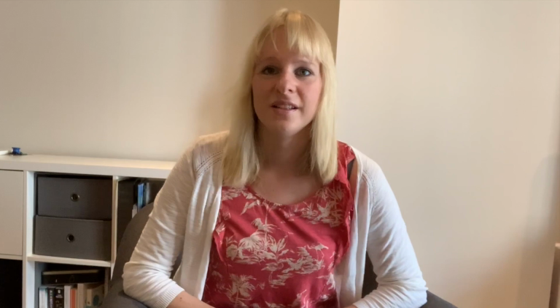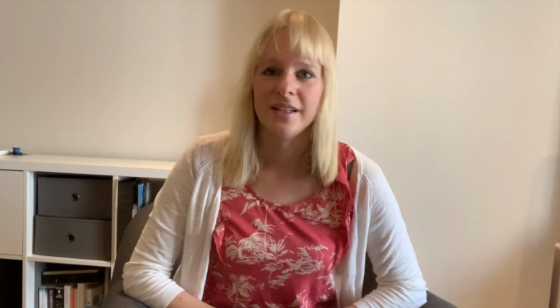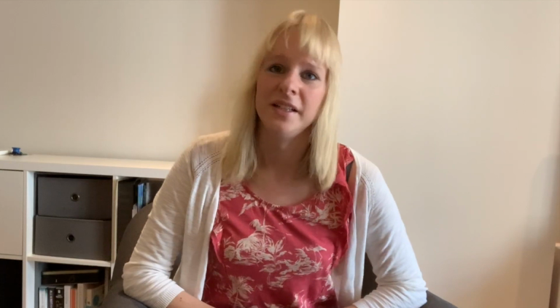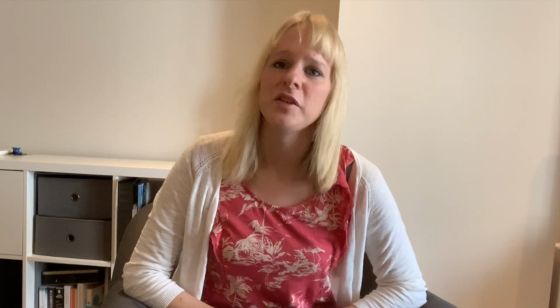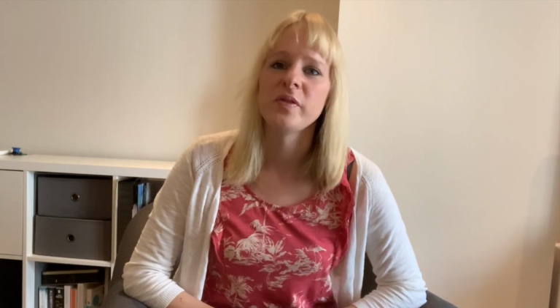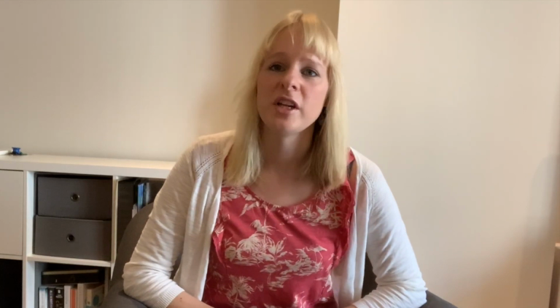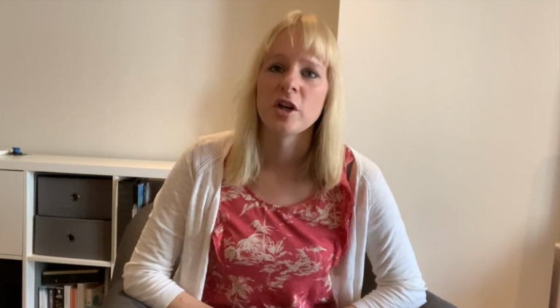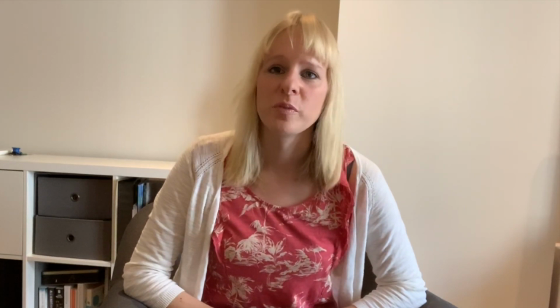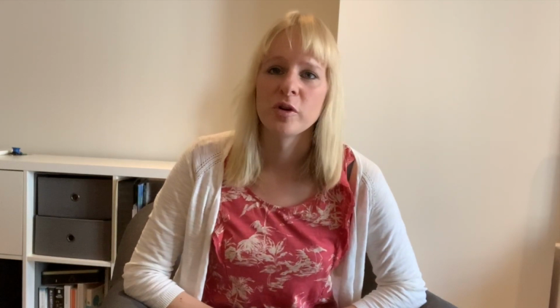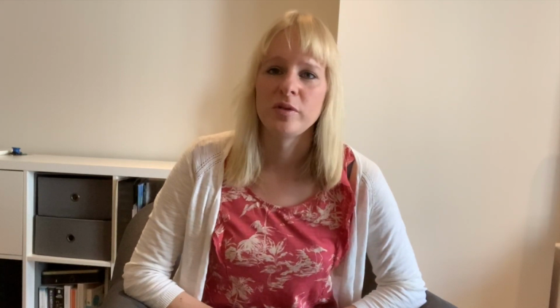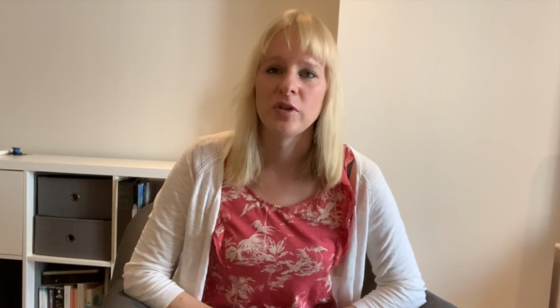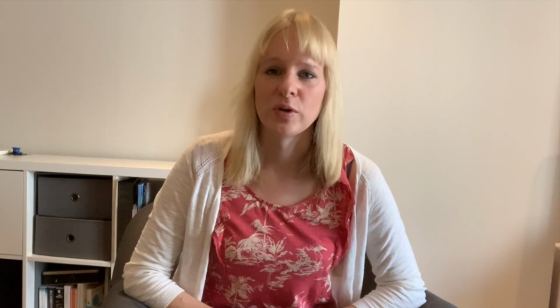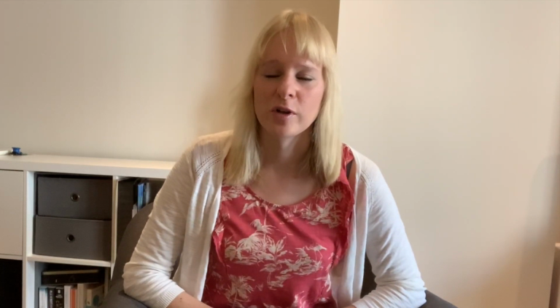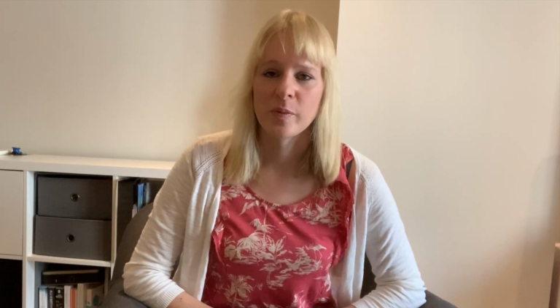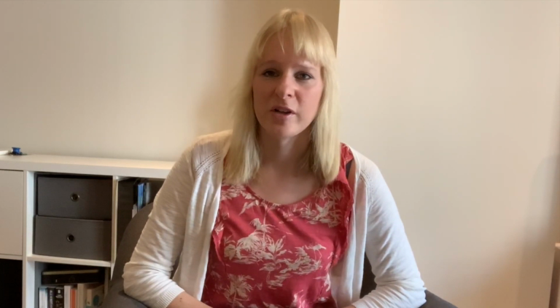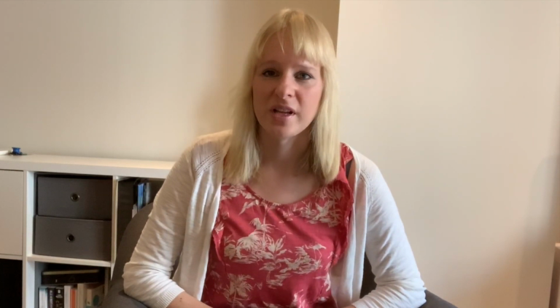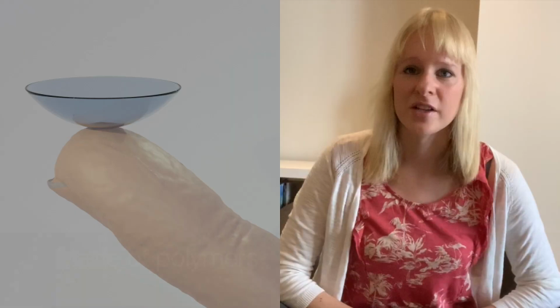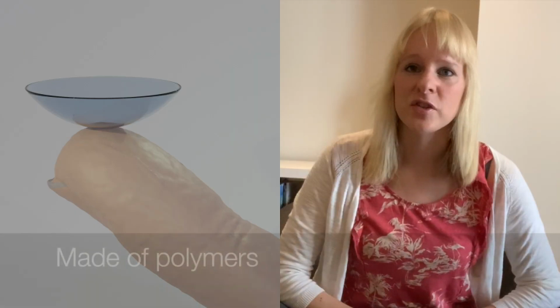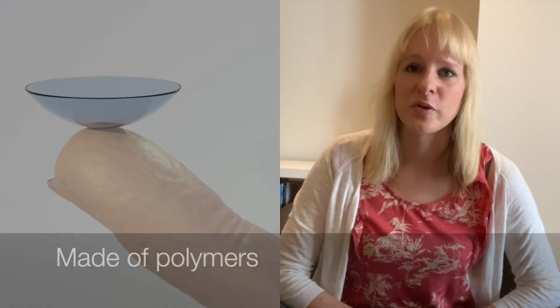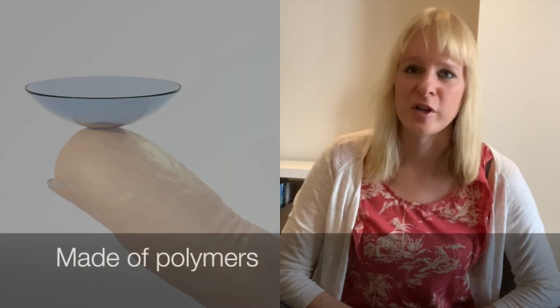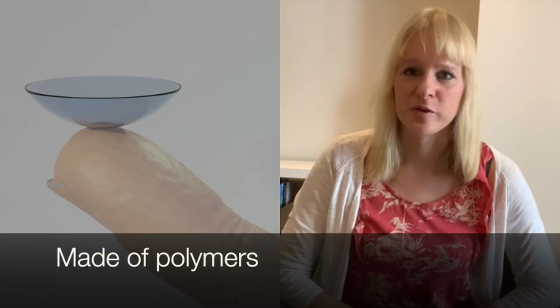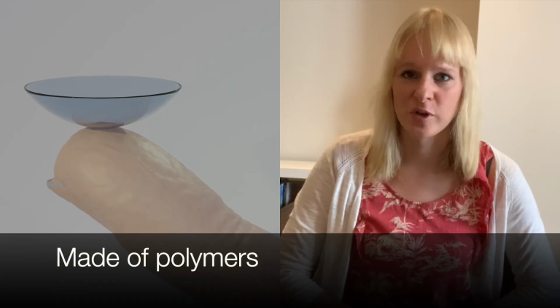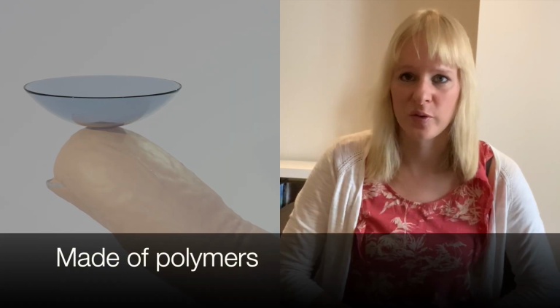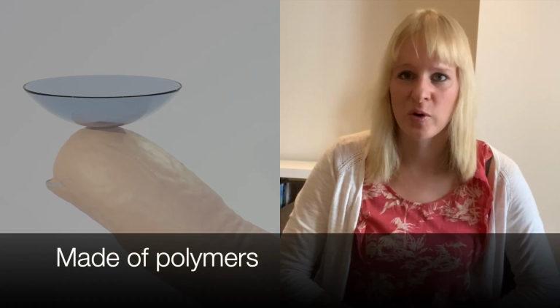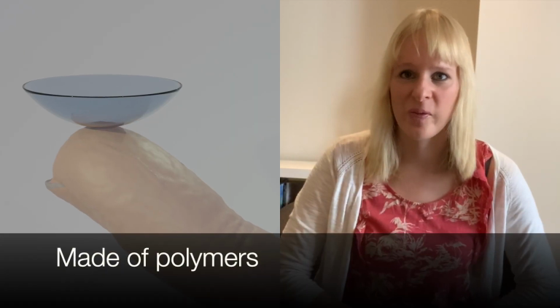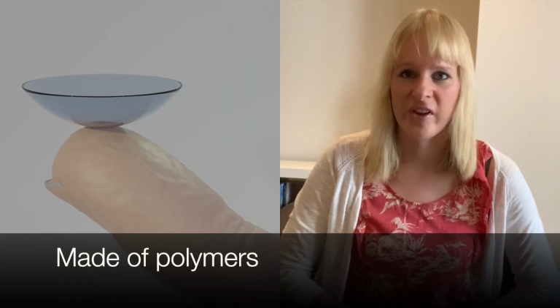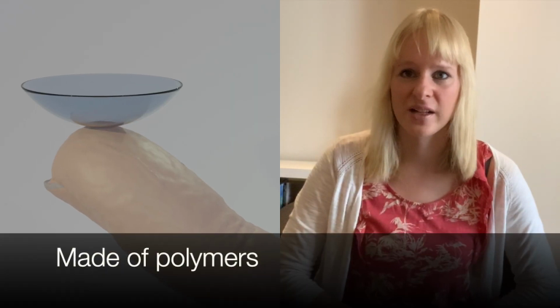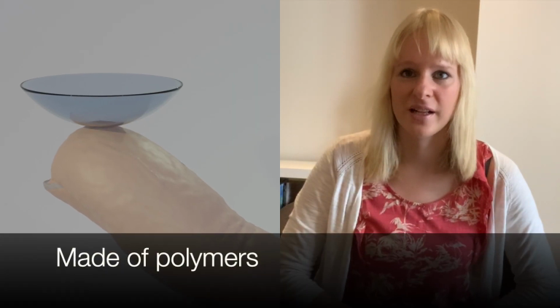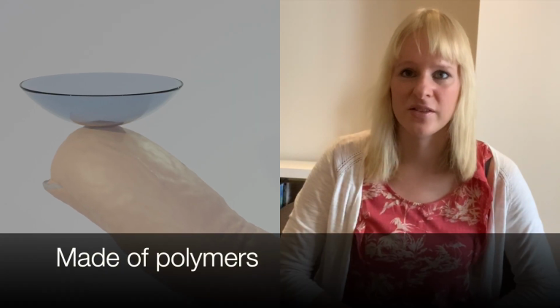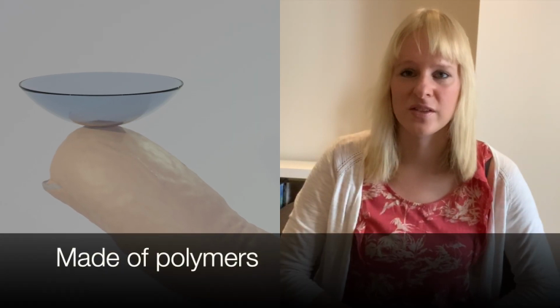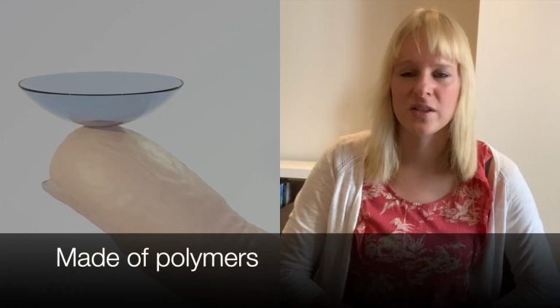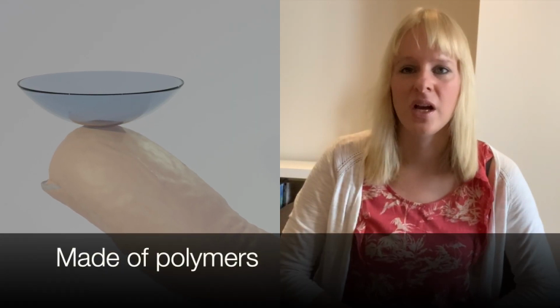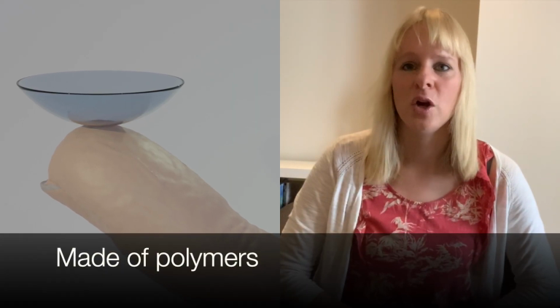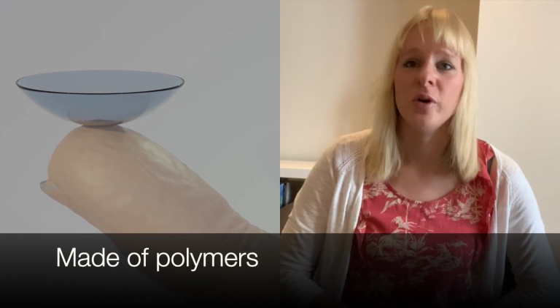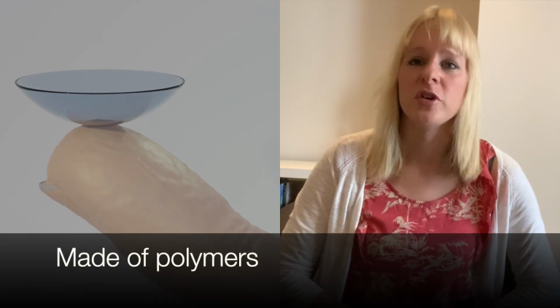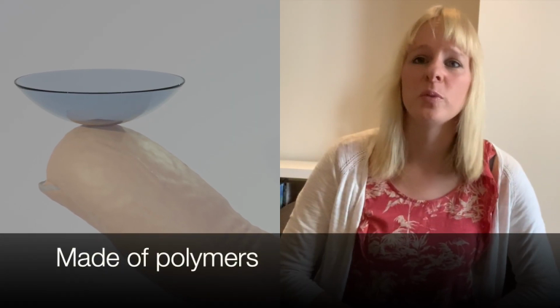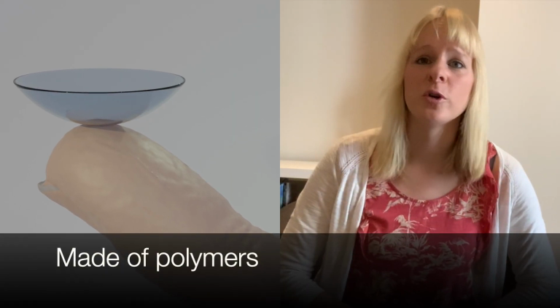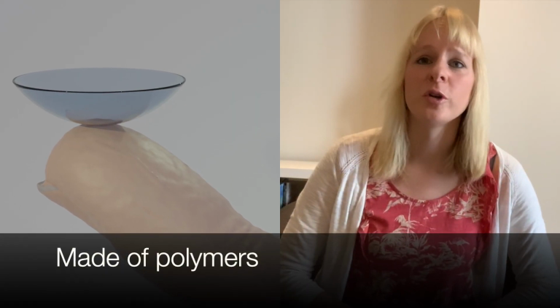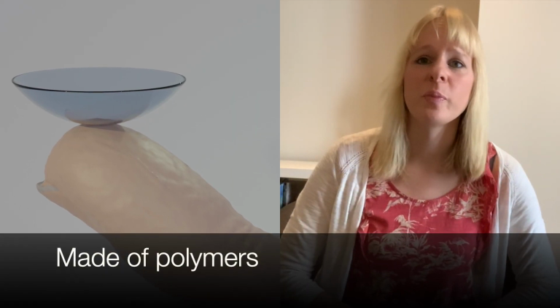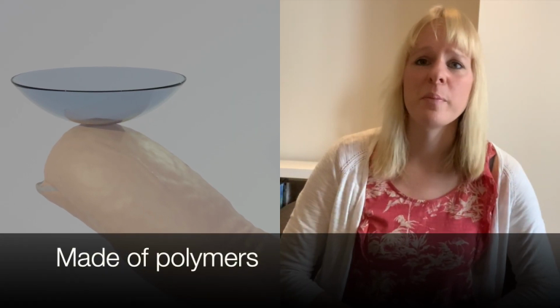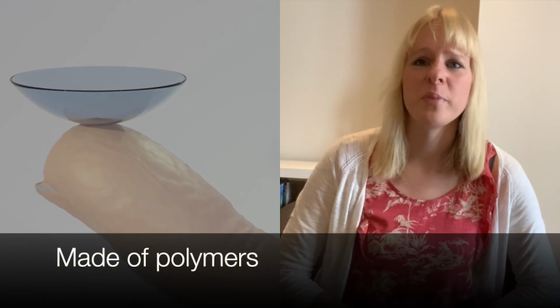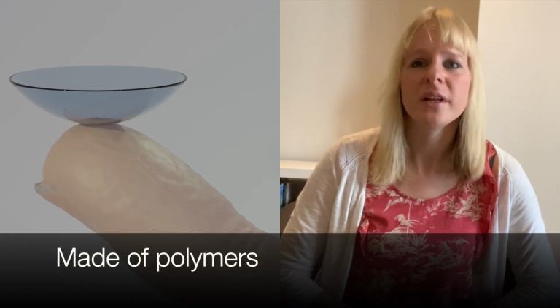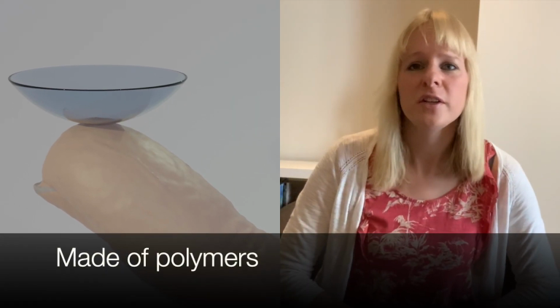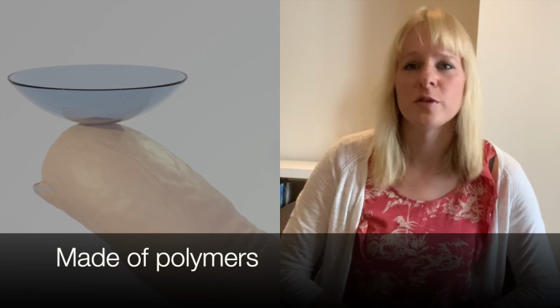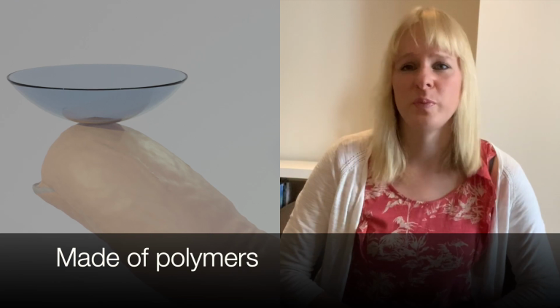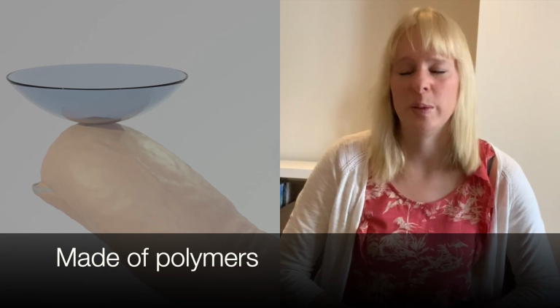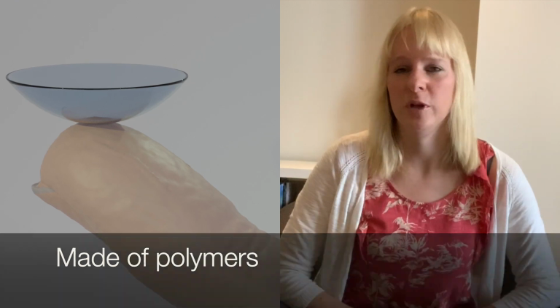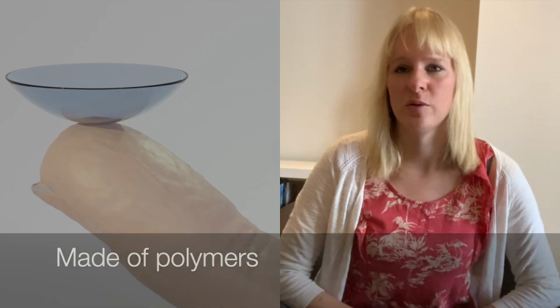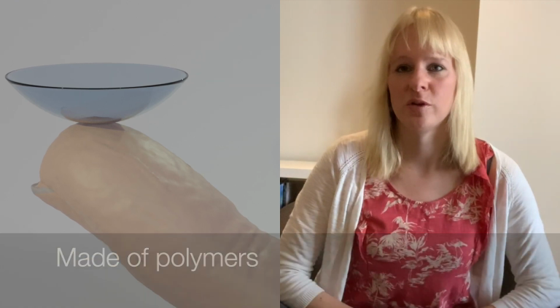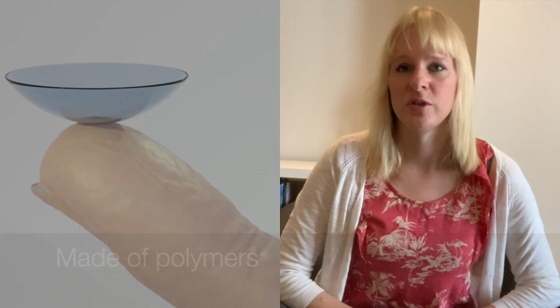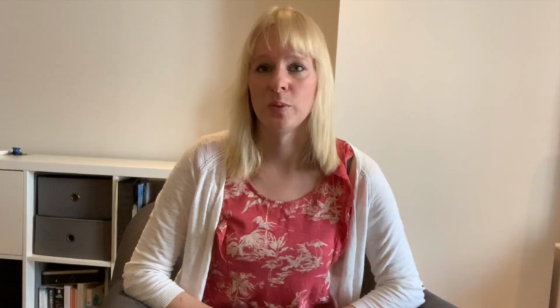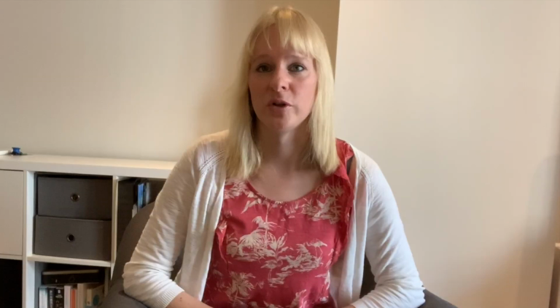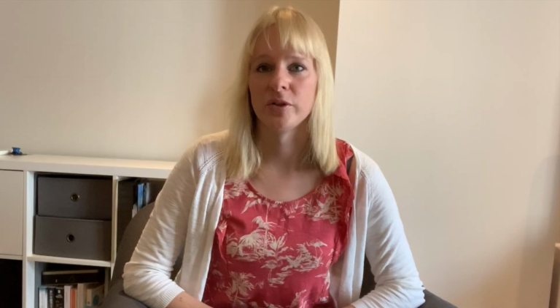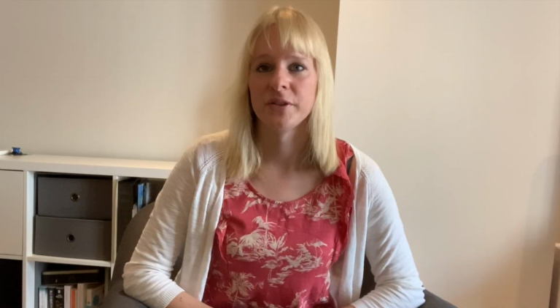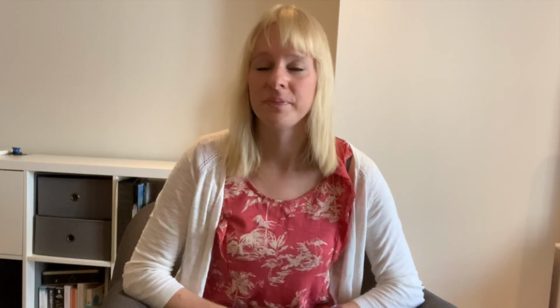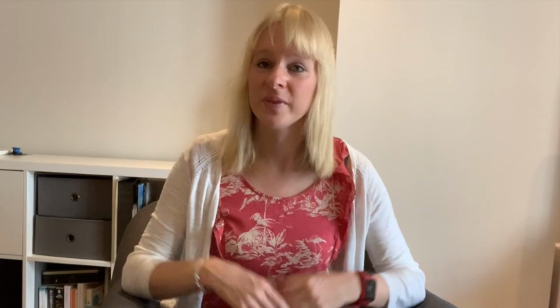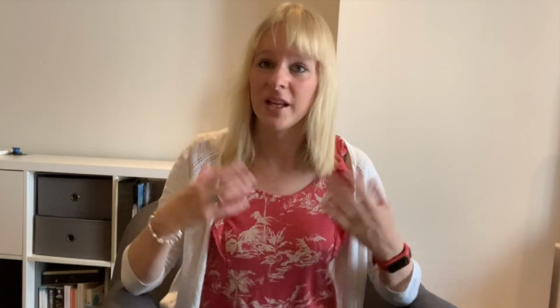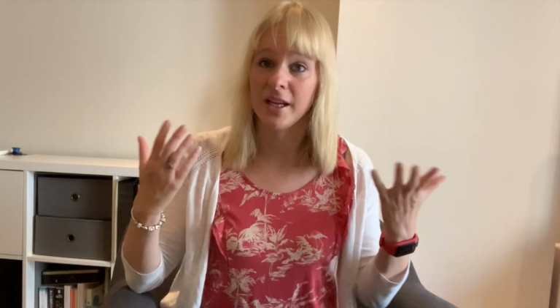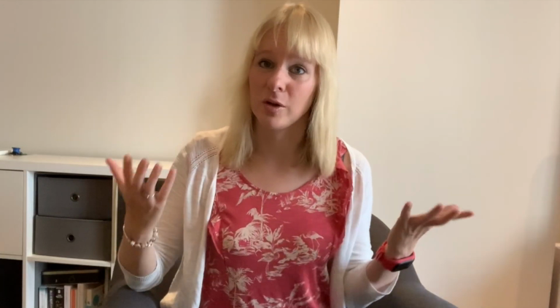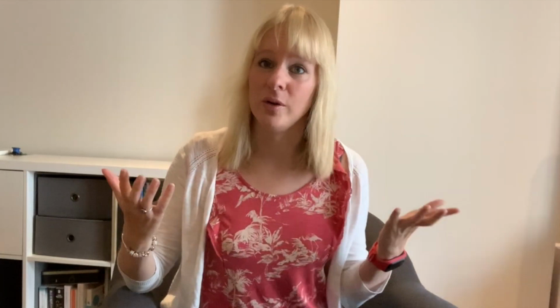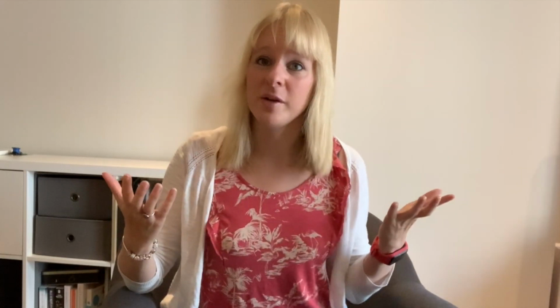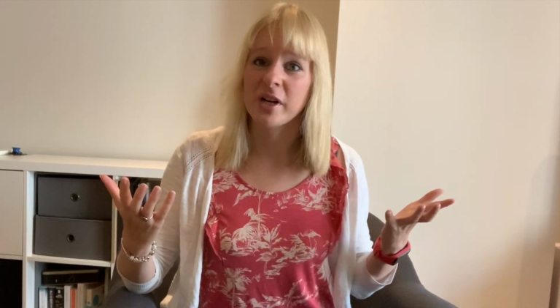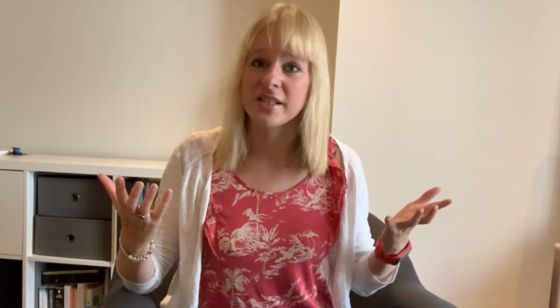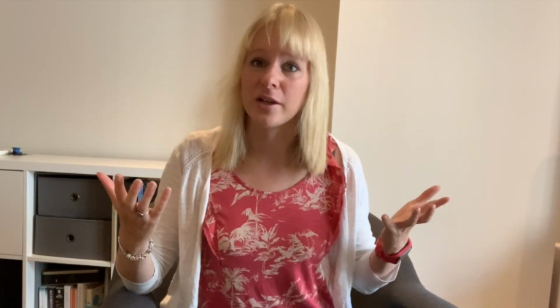In this video I'm going to talk about the history of soft contact lenses, which are worn by millions of people across the world, including myself.